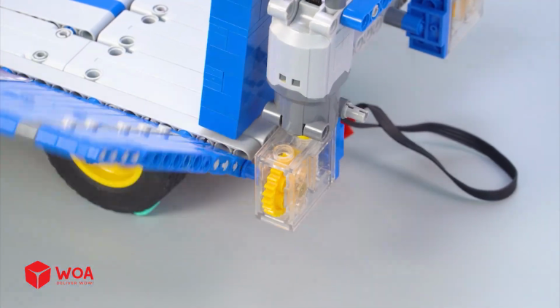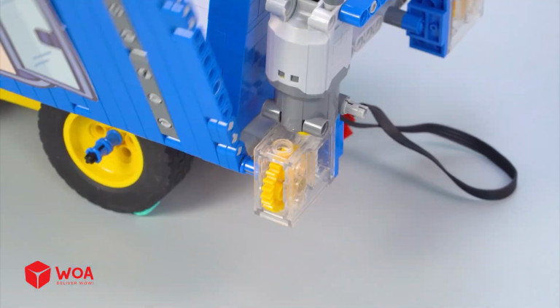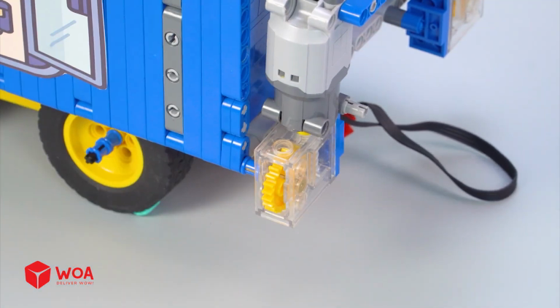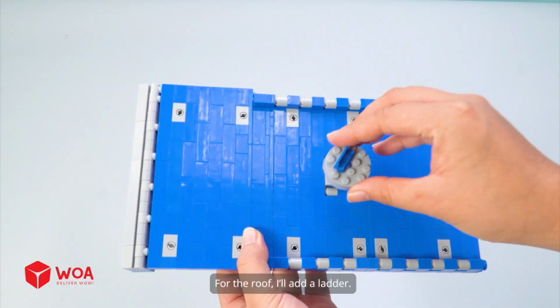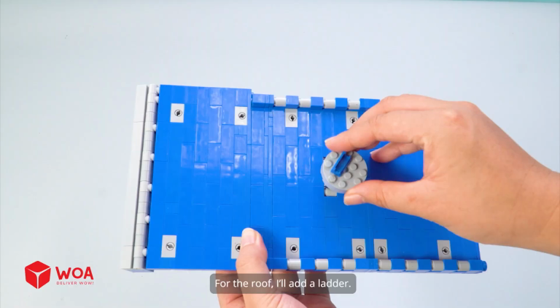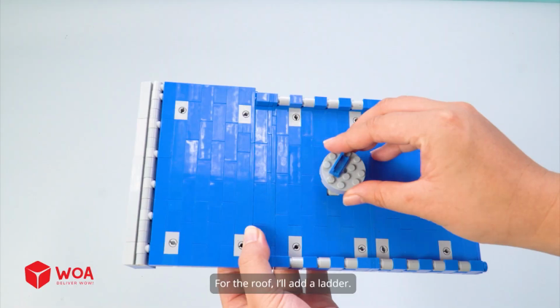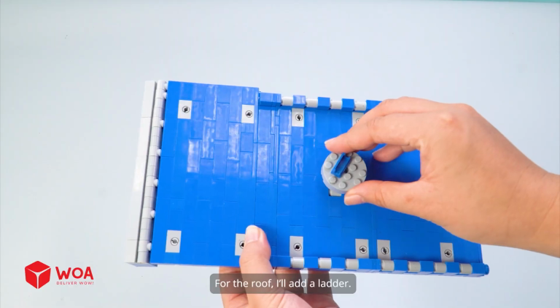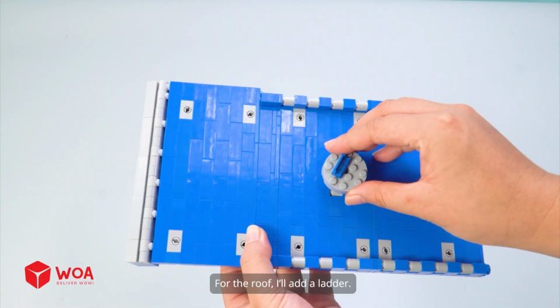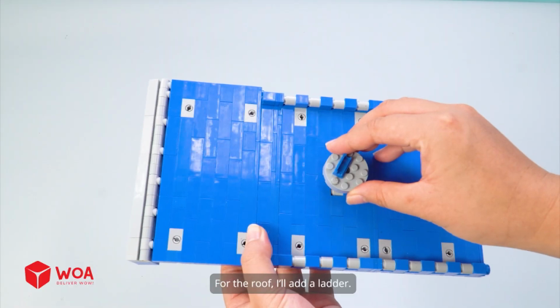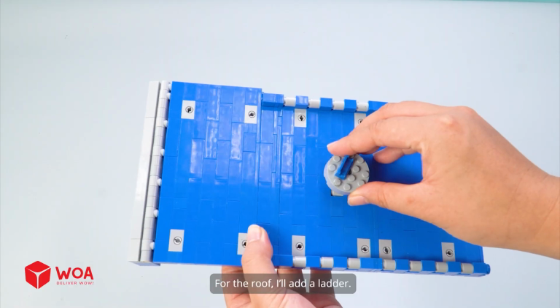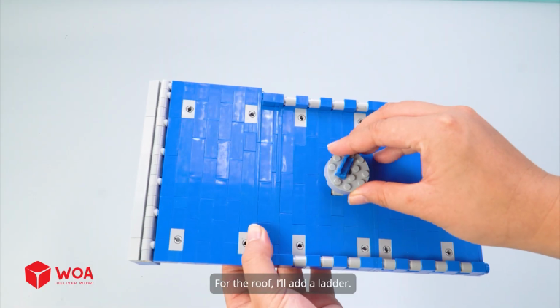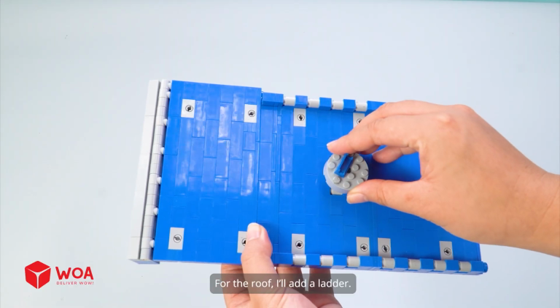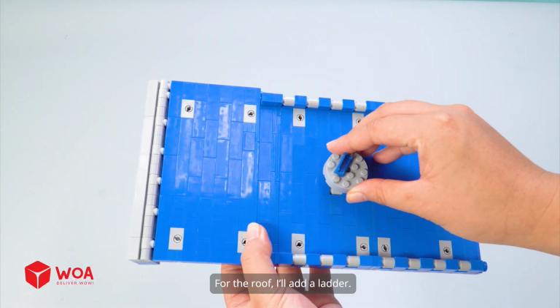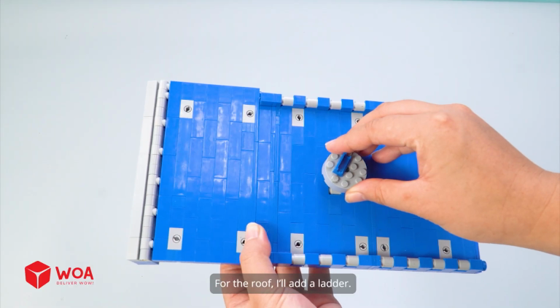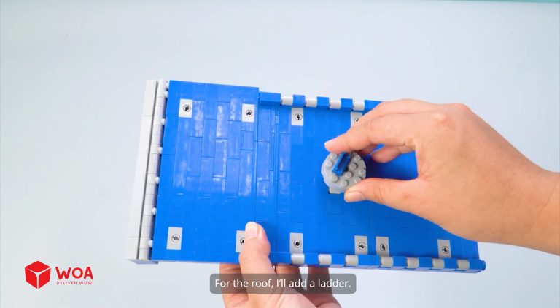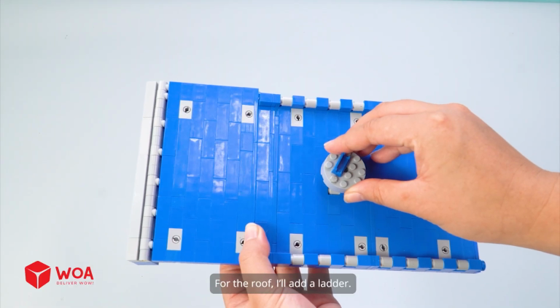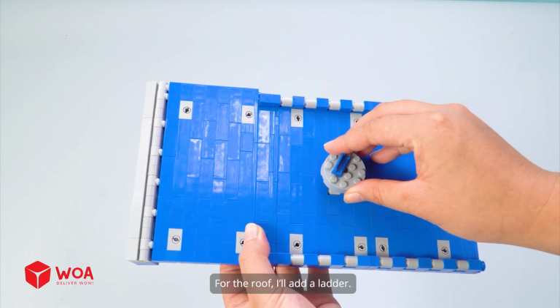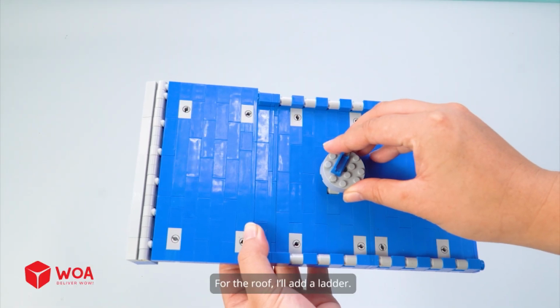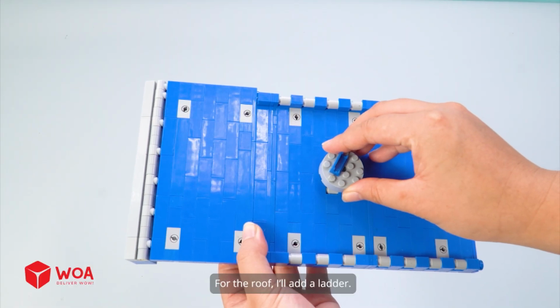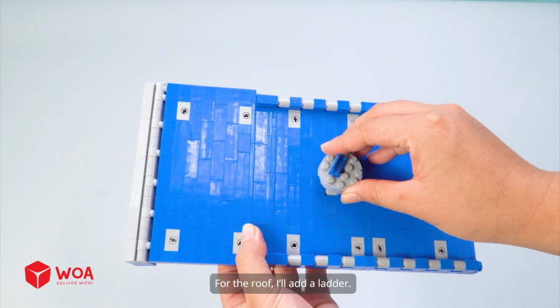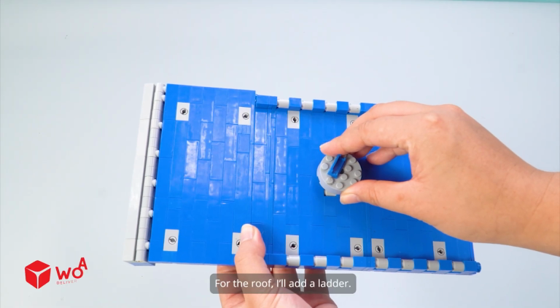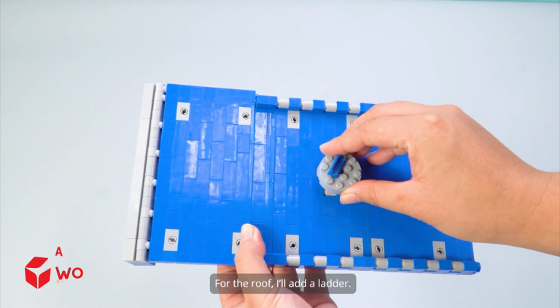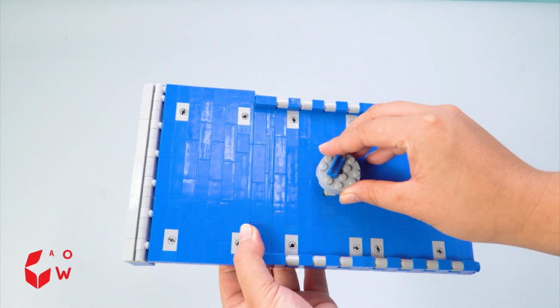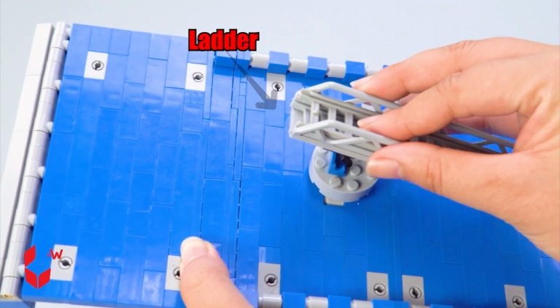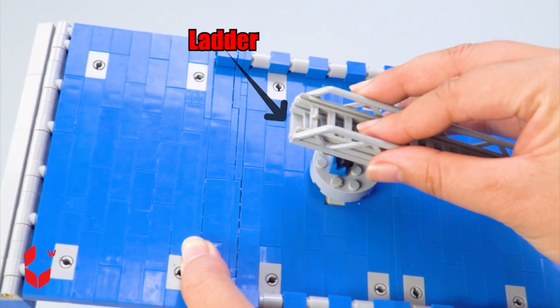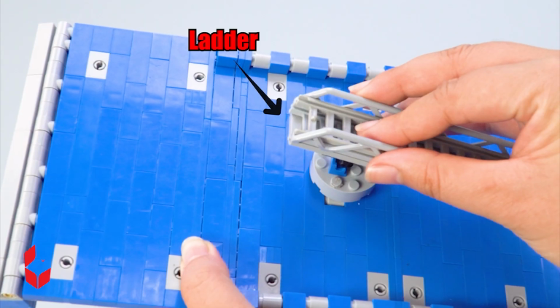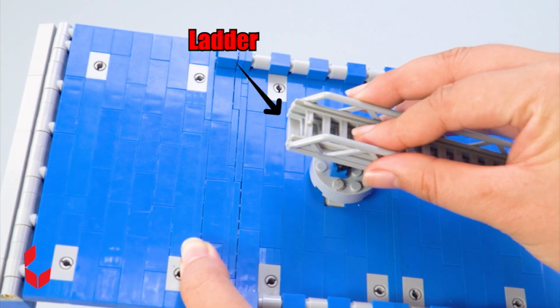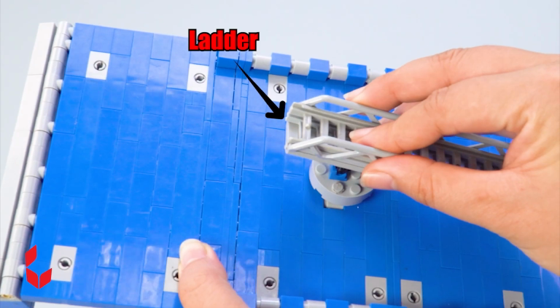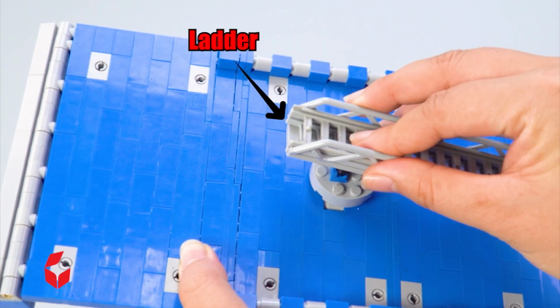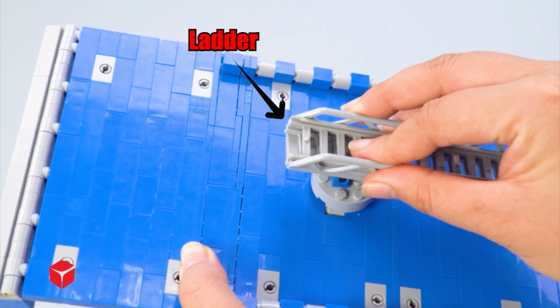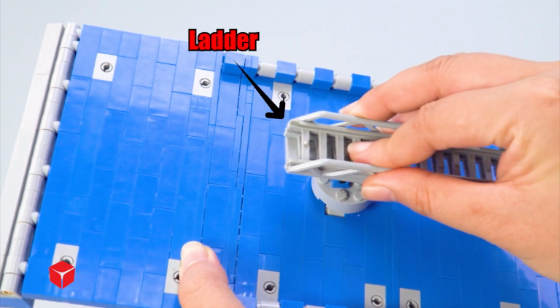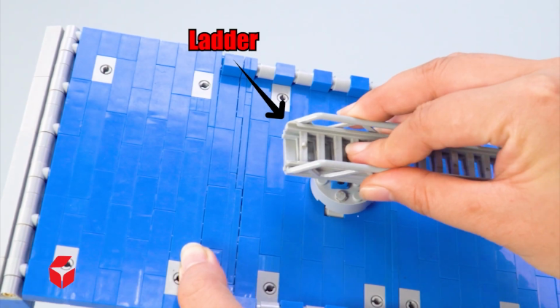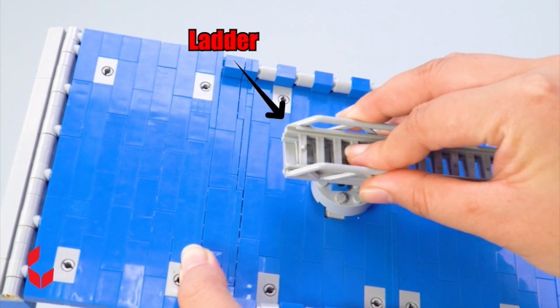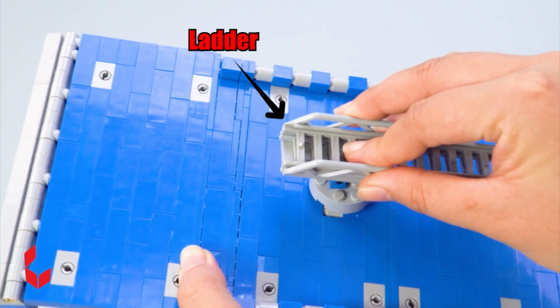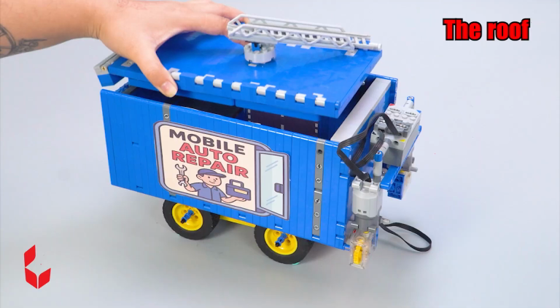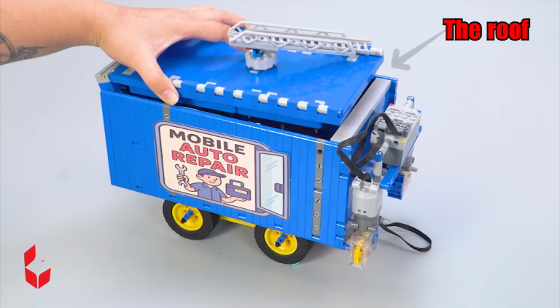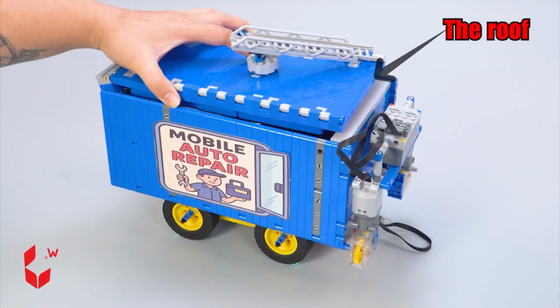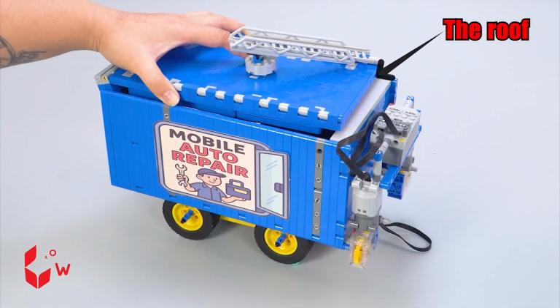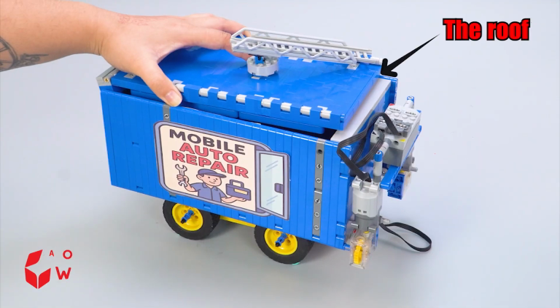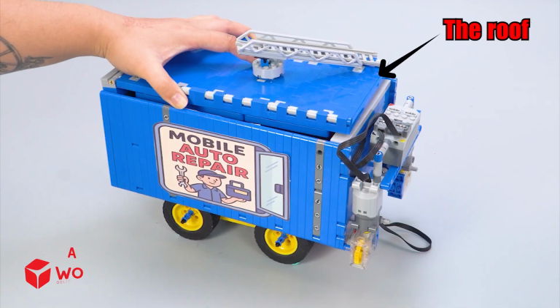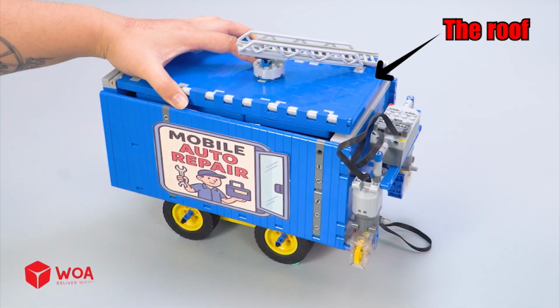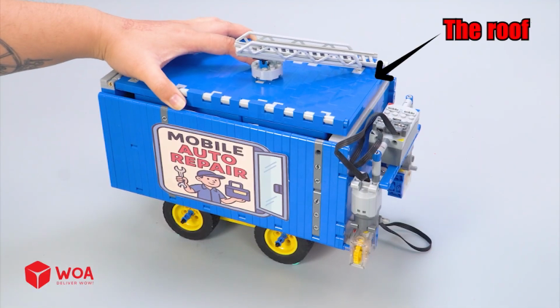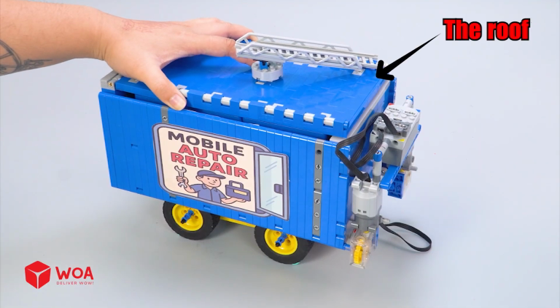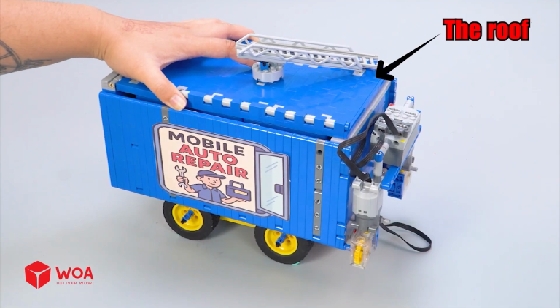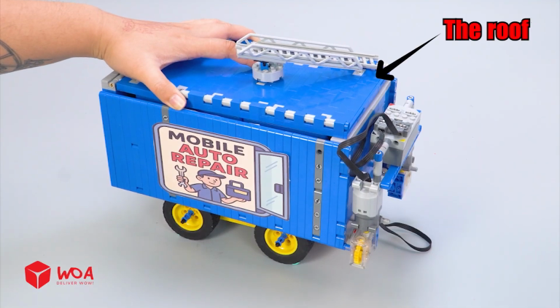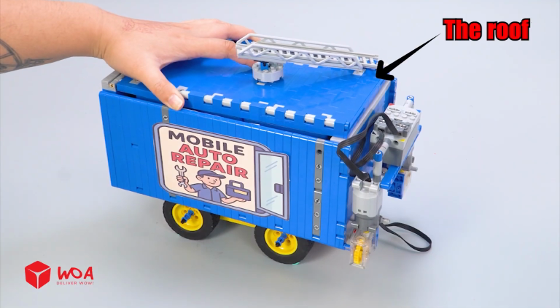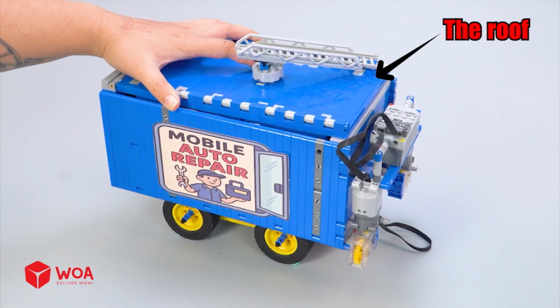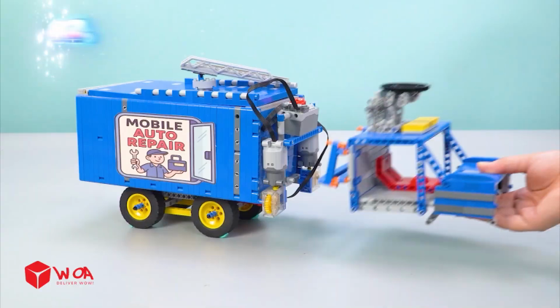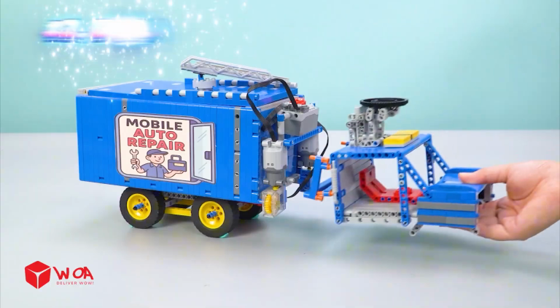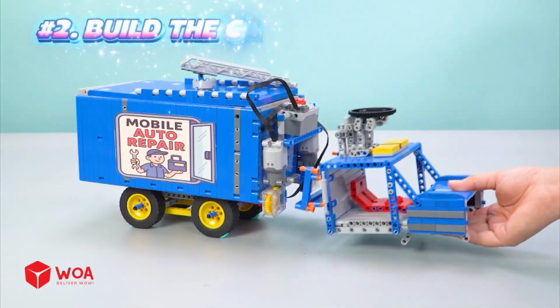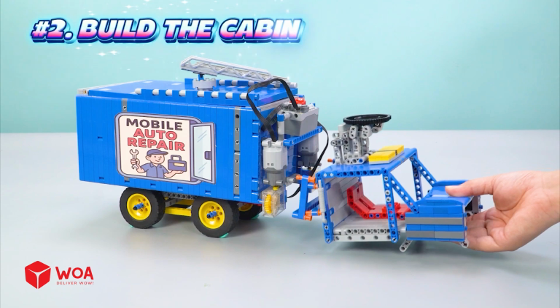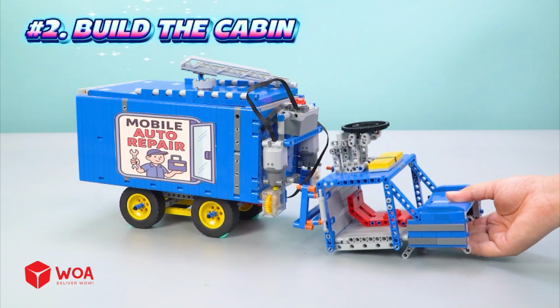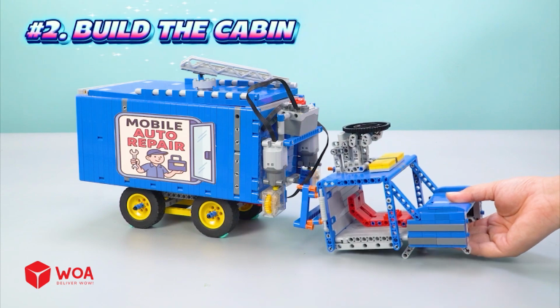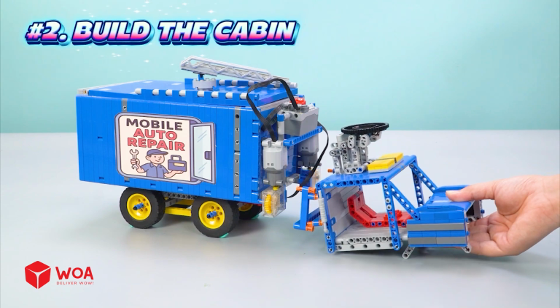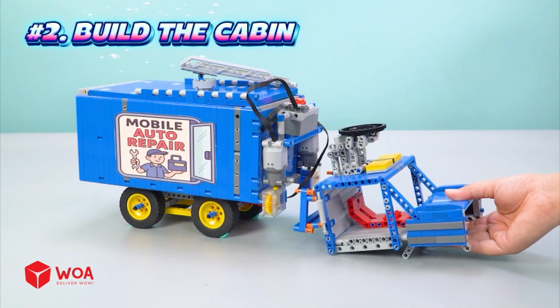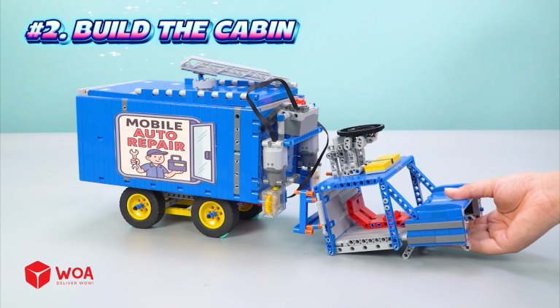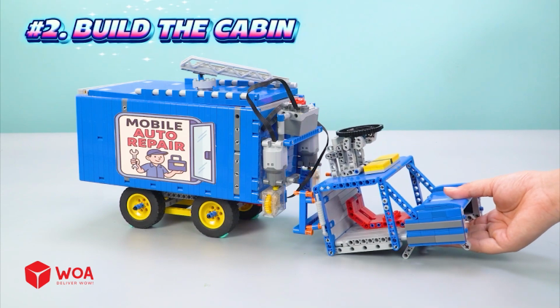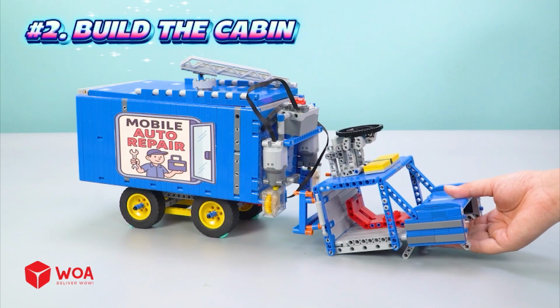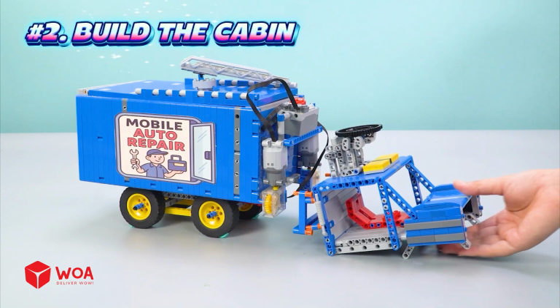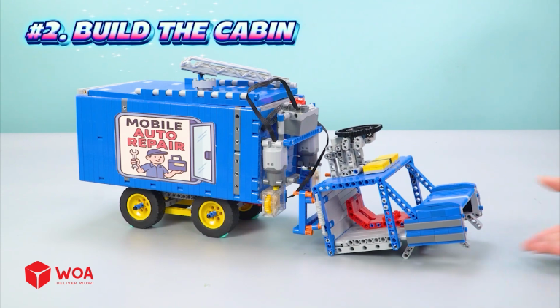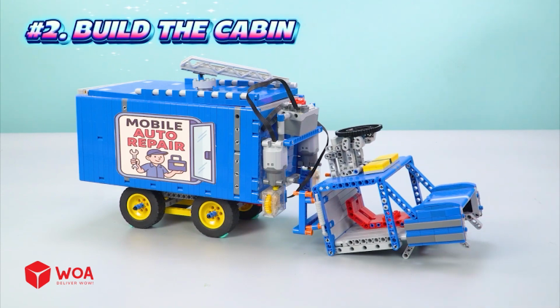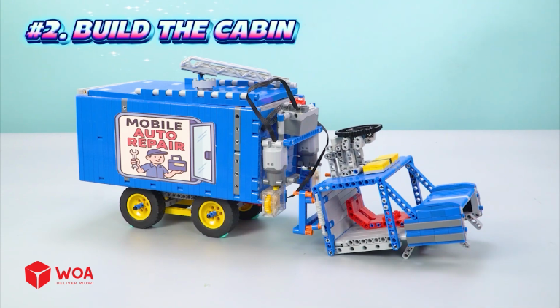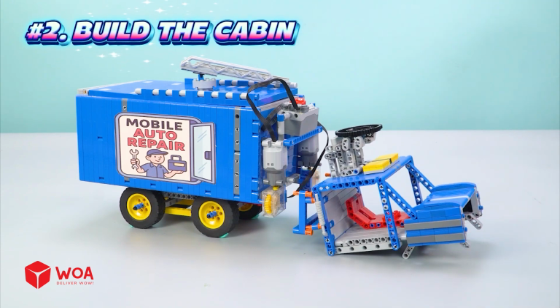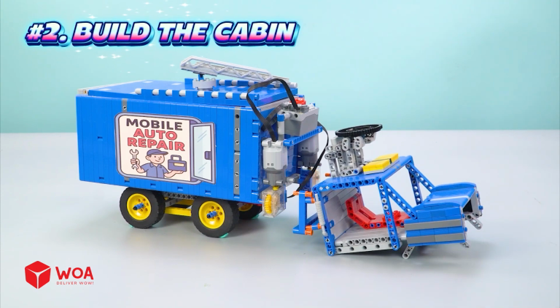For the roof, I'll add a ladder. The roof. Number 2: Build the cabin.